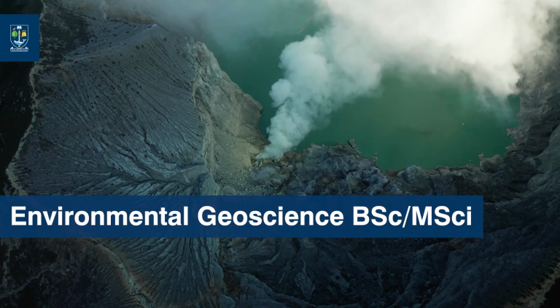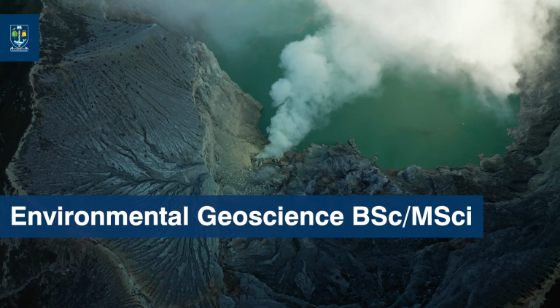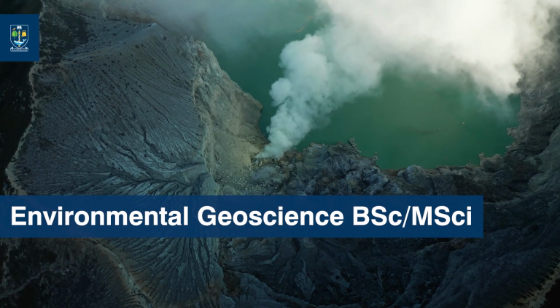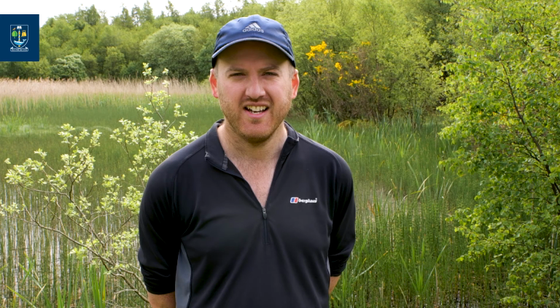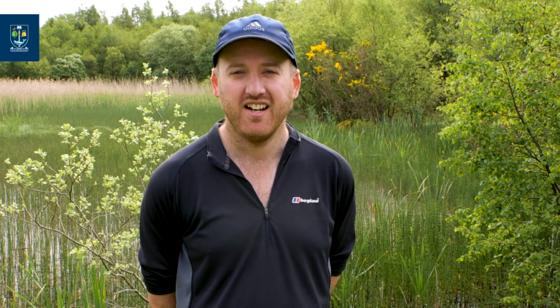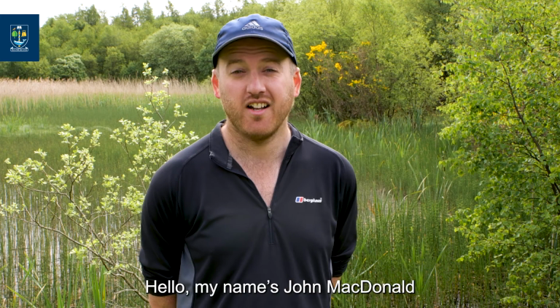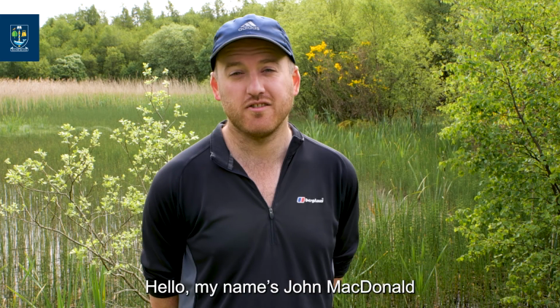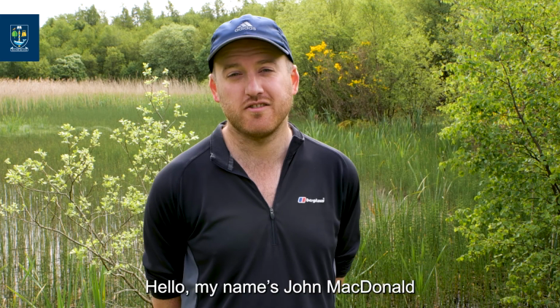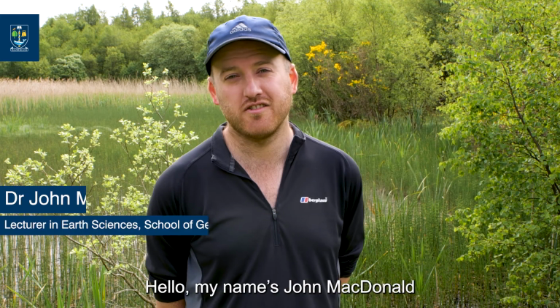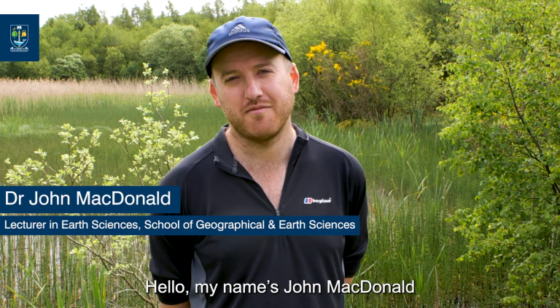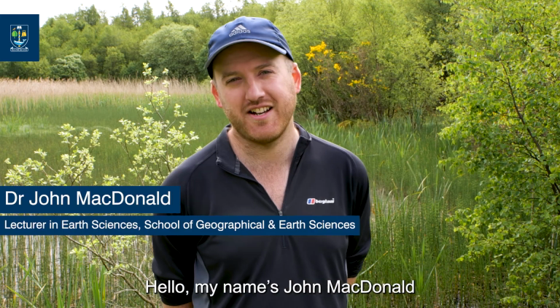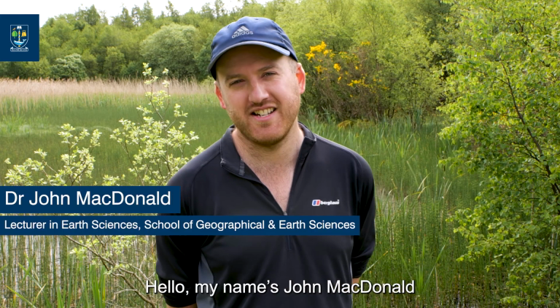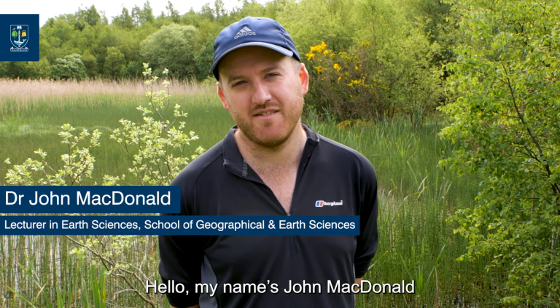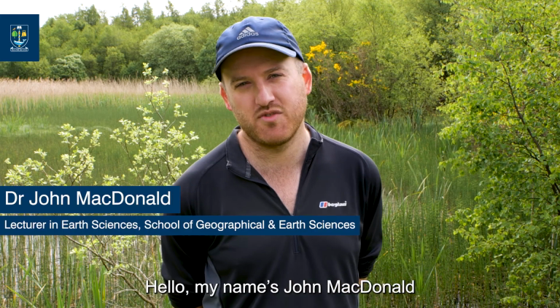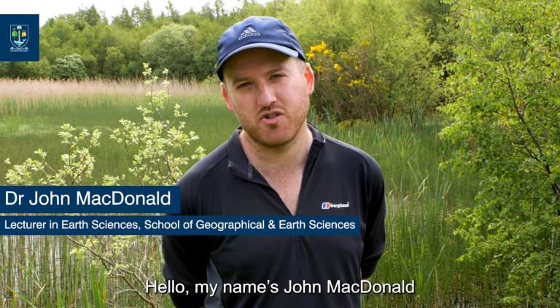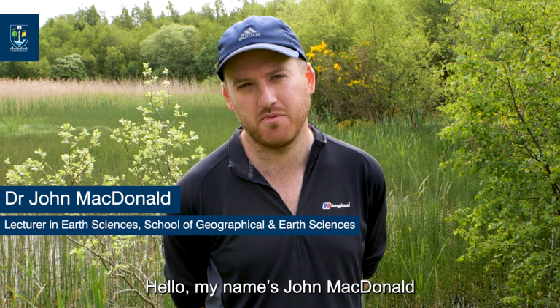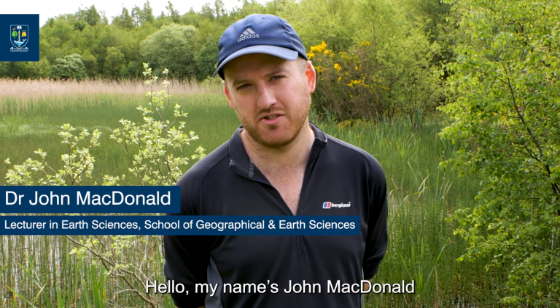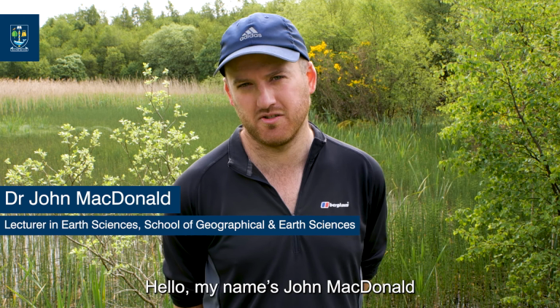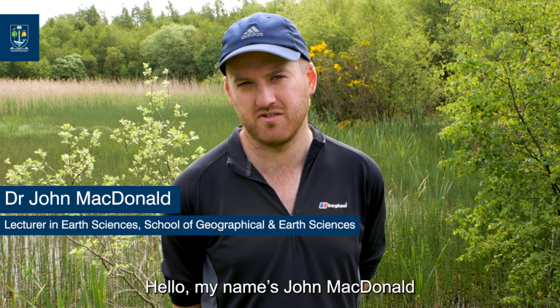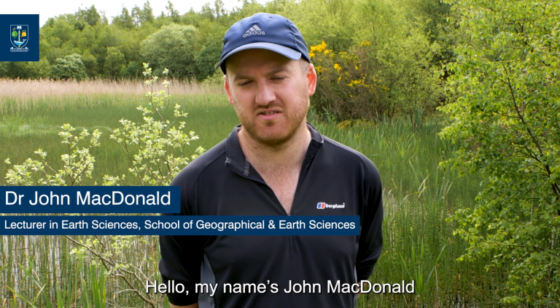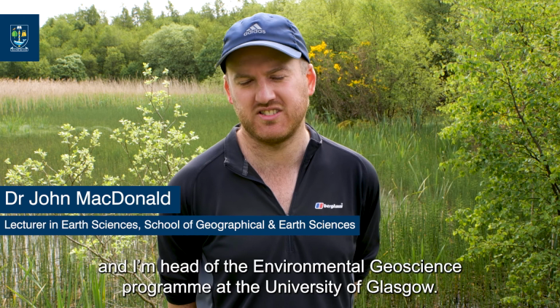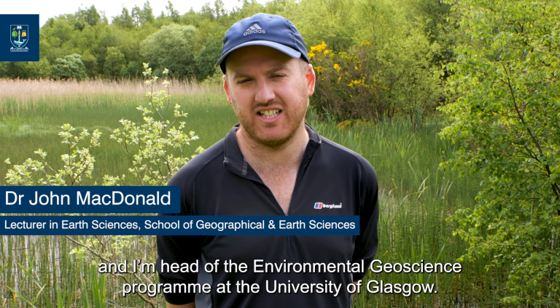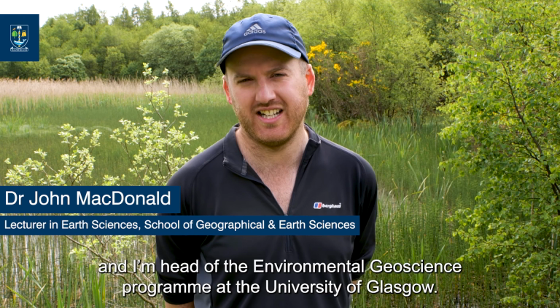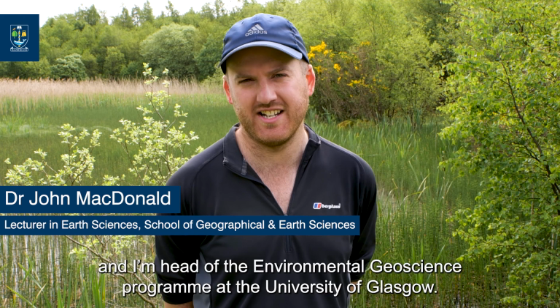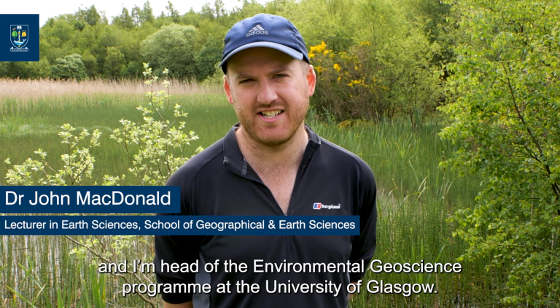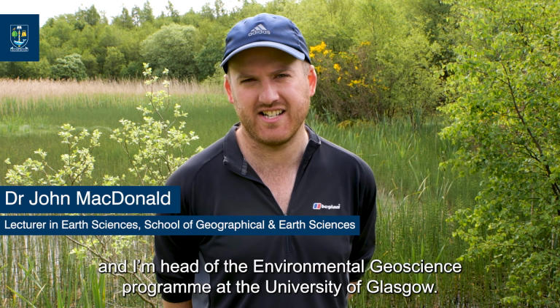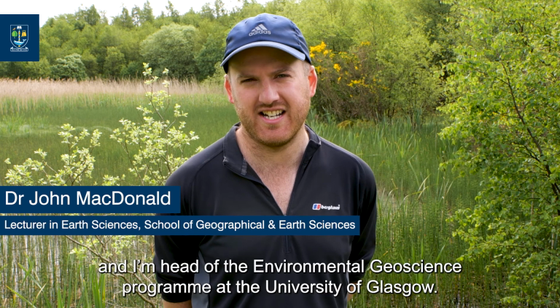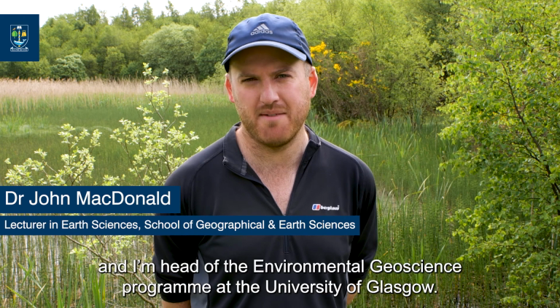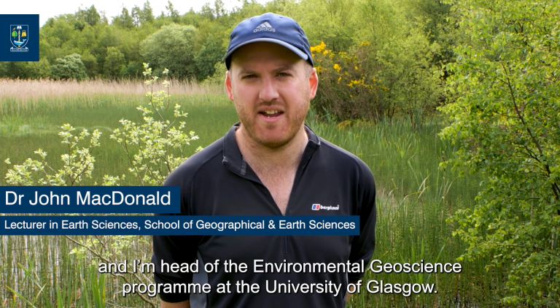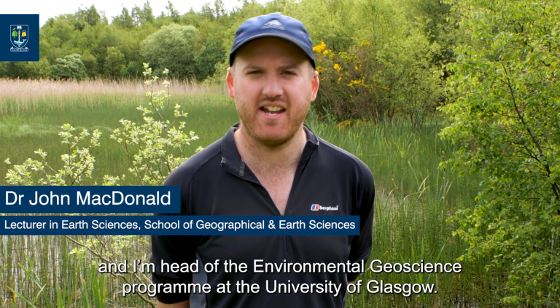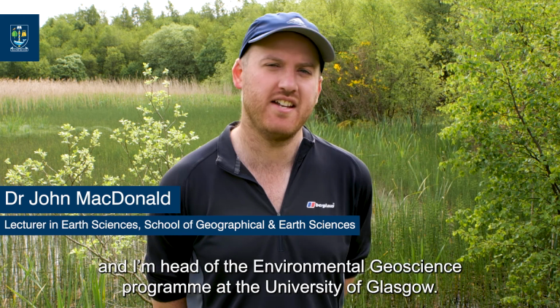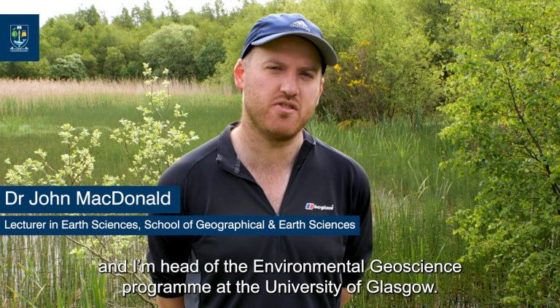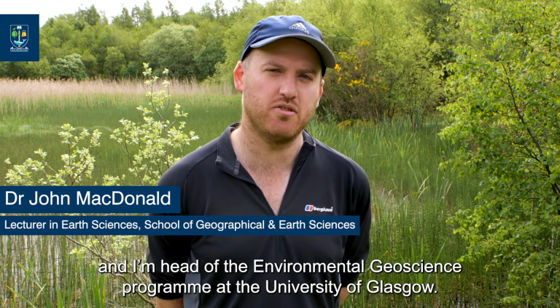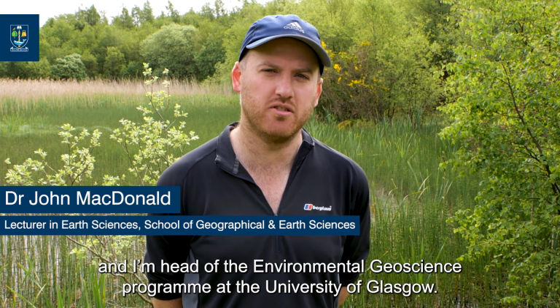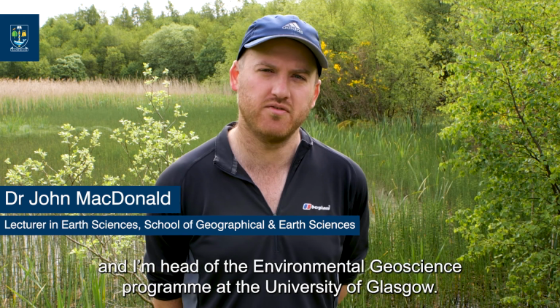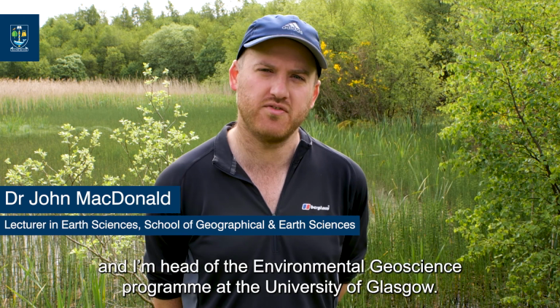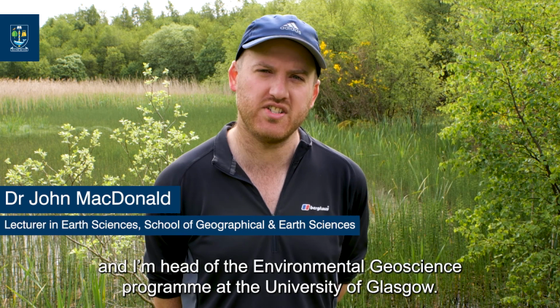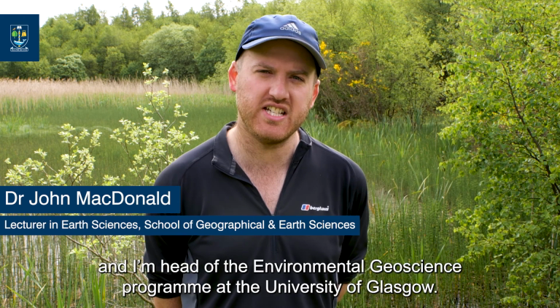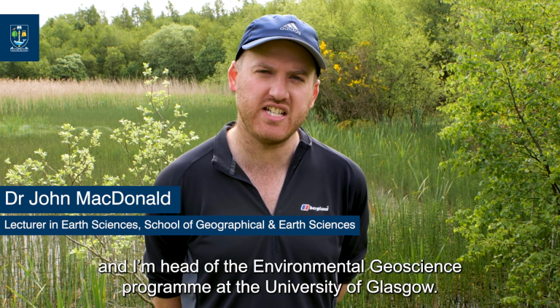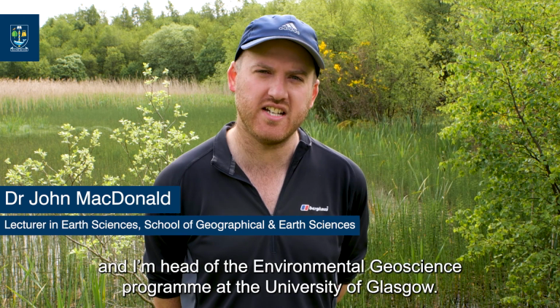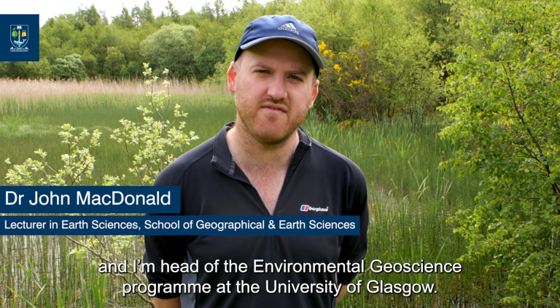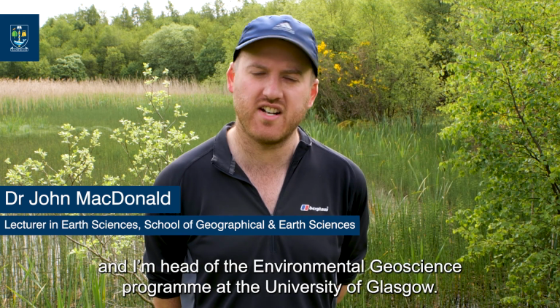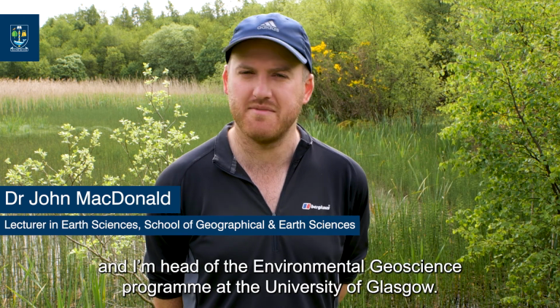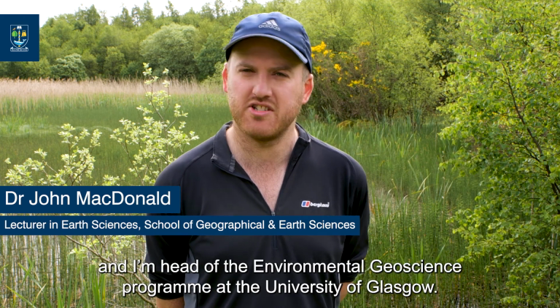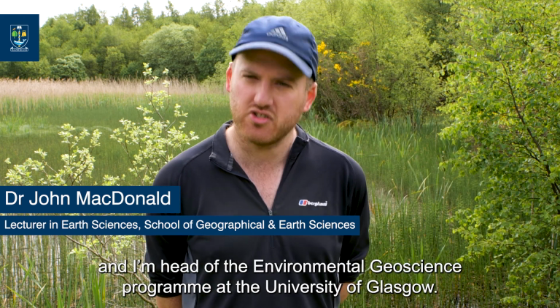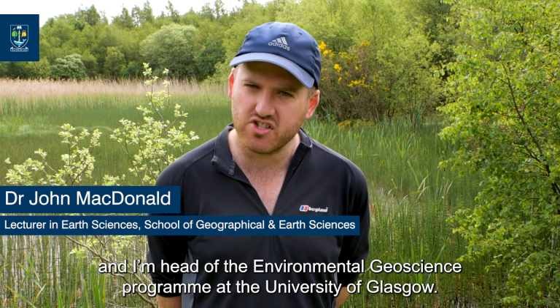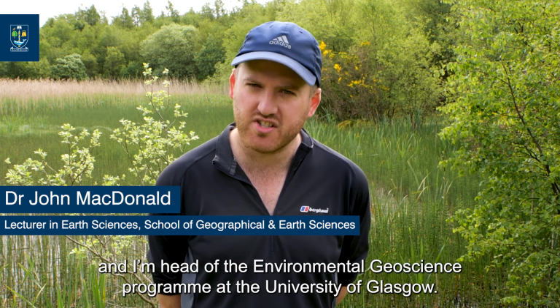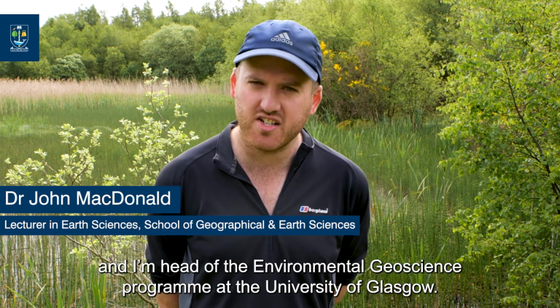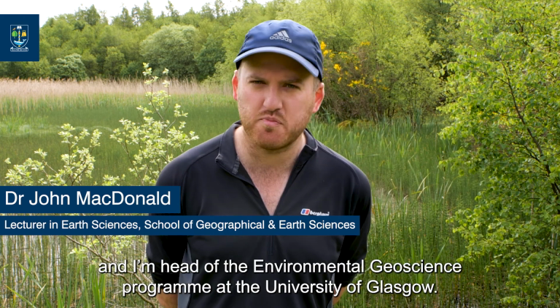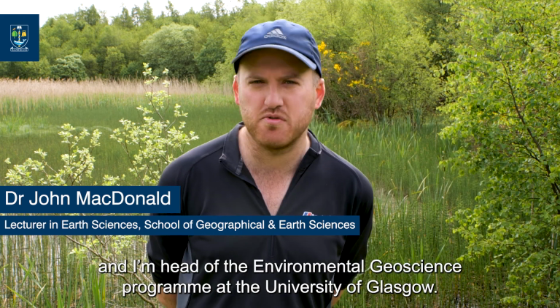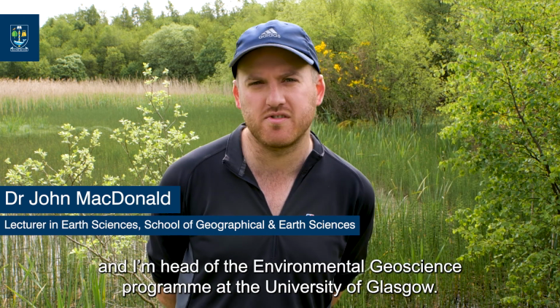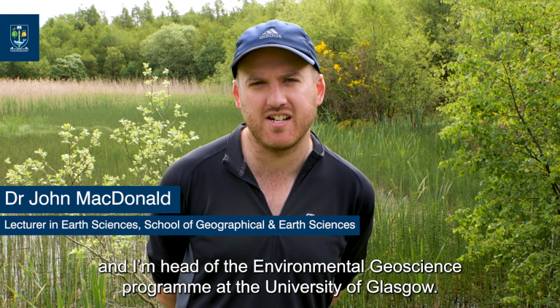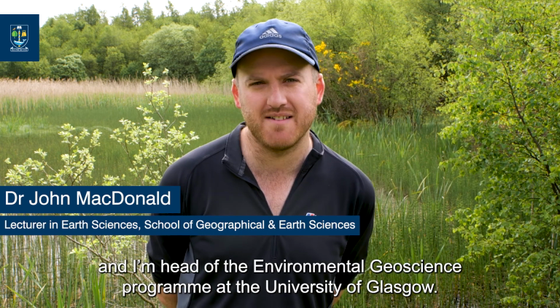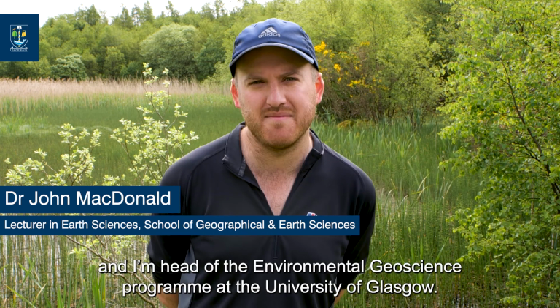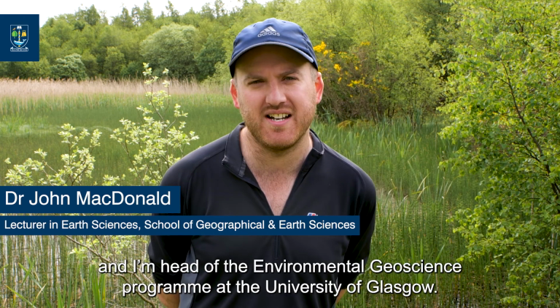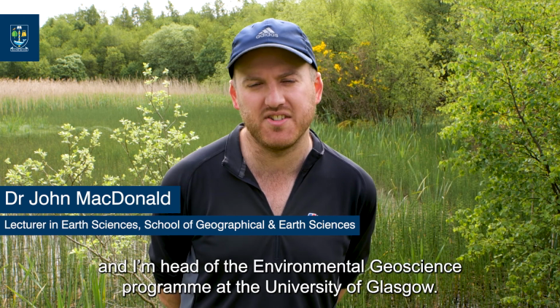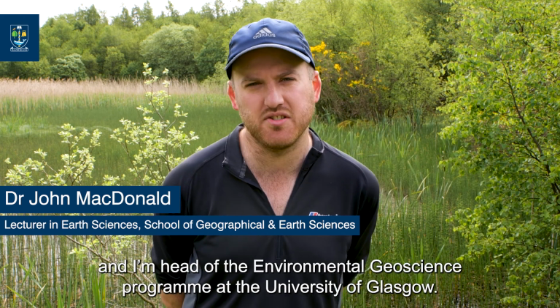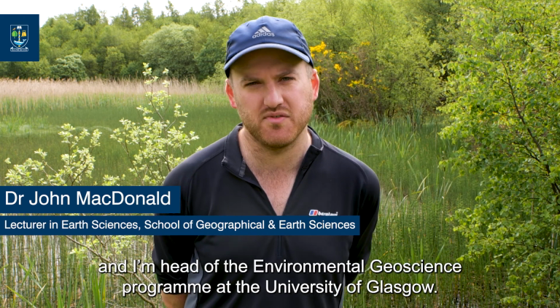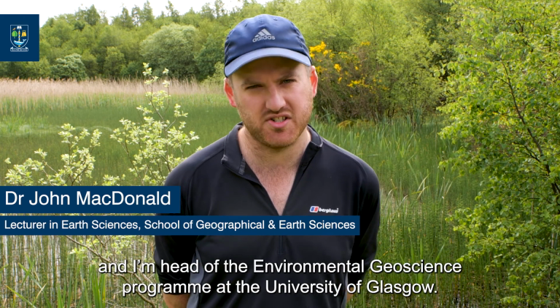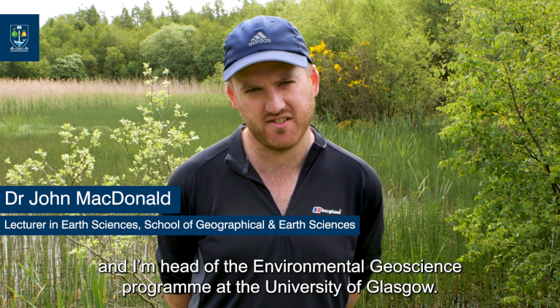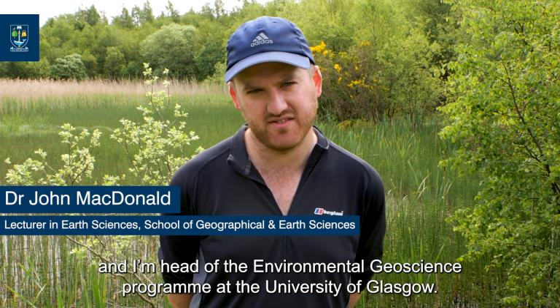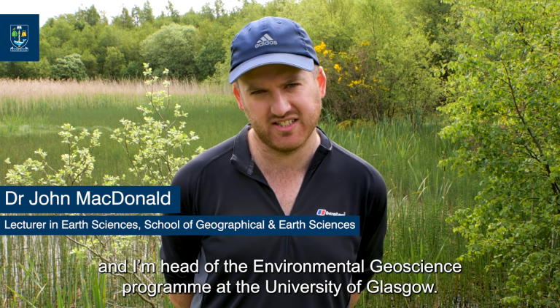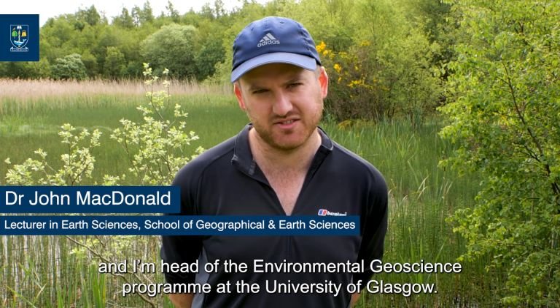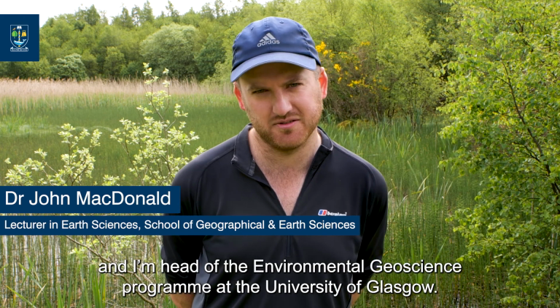Hello, my name's John MacDonald and I'm head of the Environmental Geoscience Programme at the University of Glasgow.